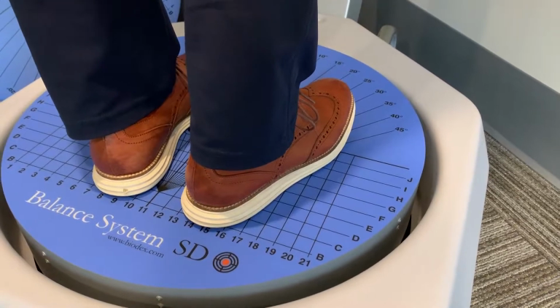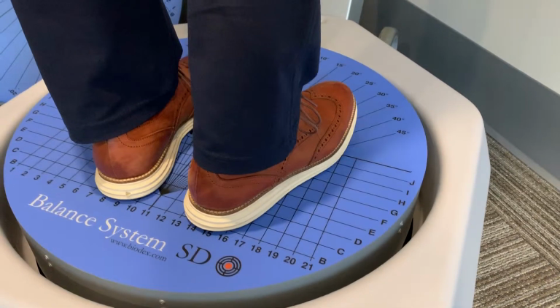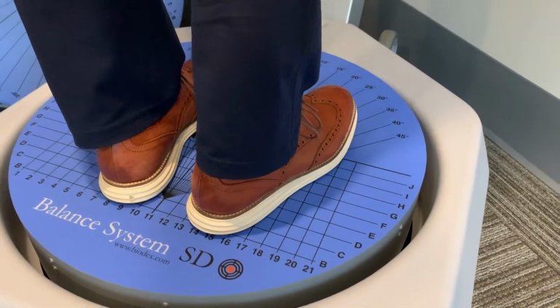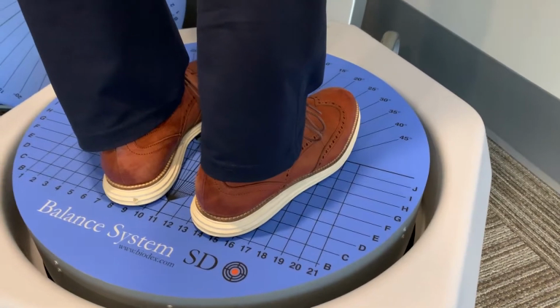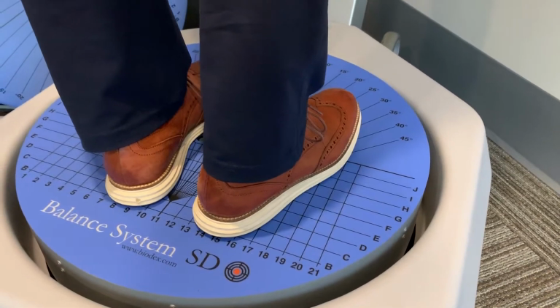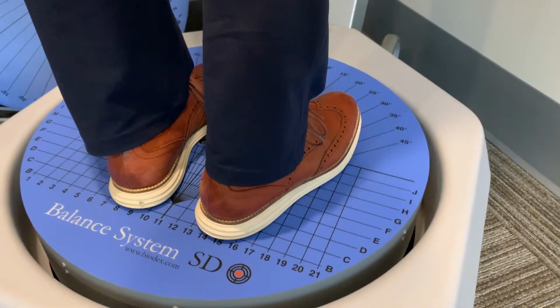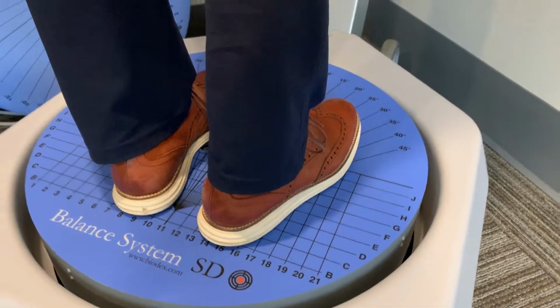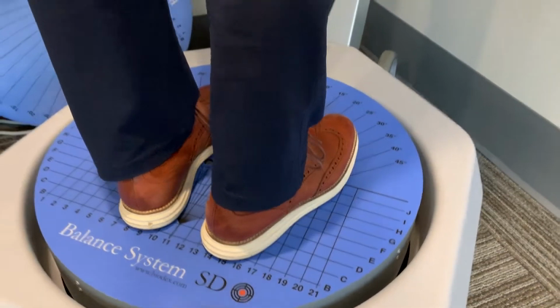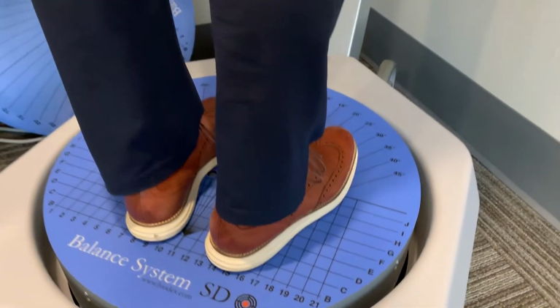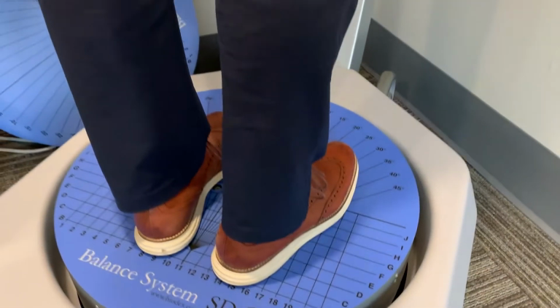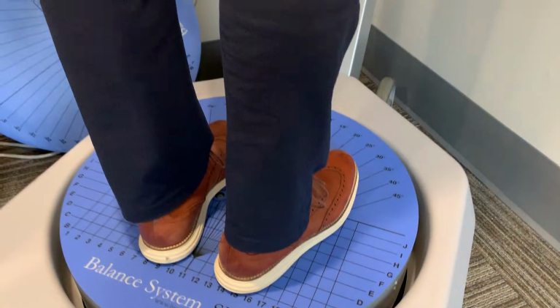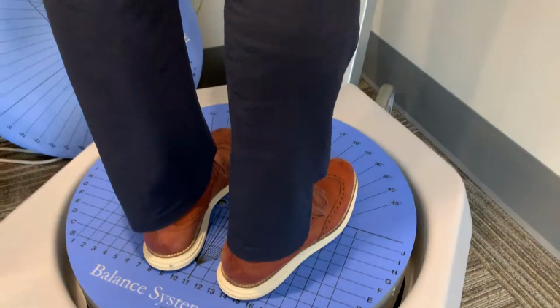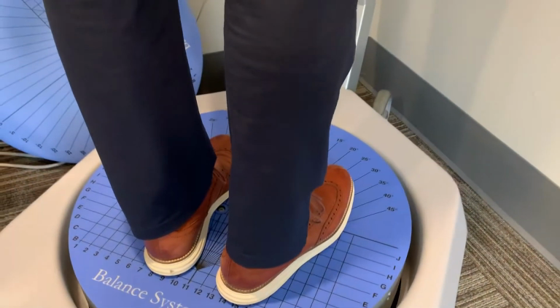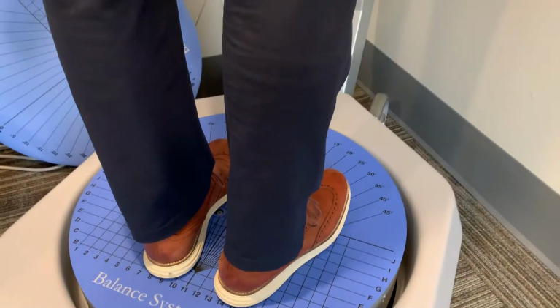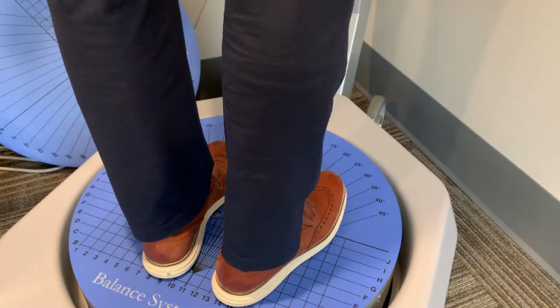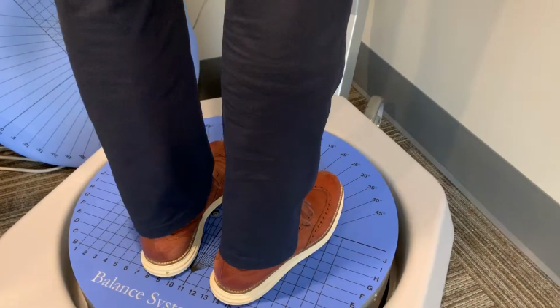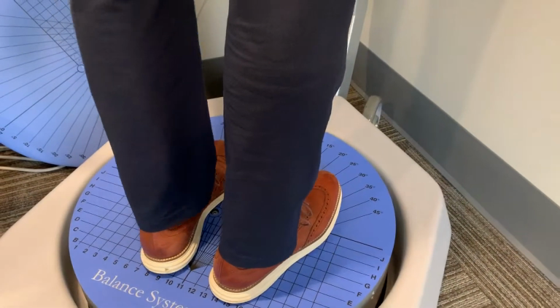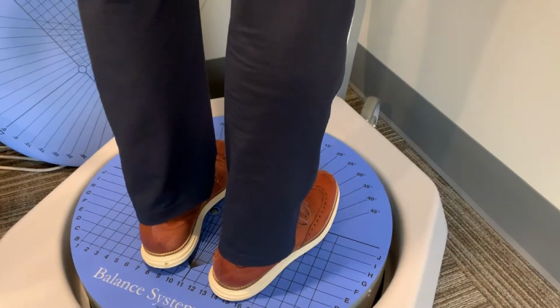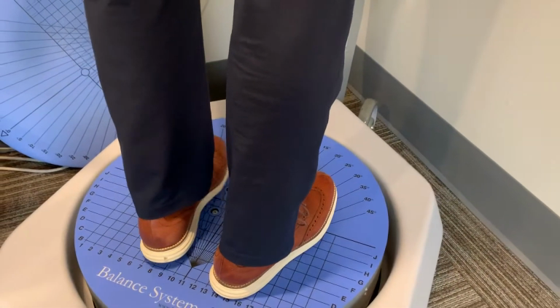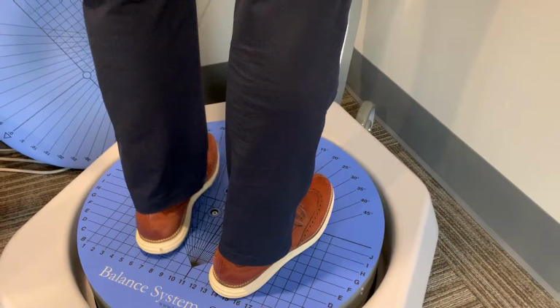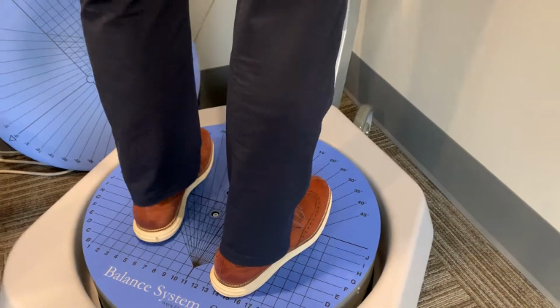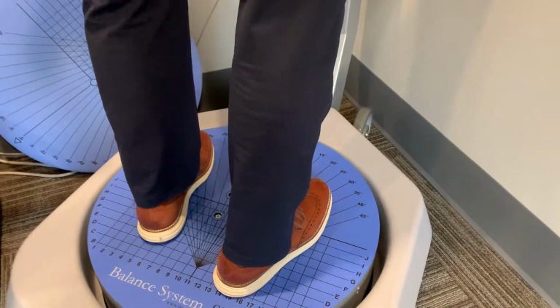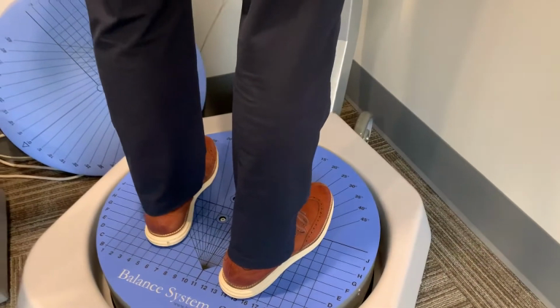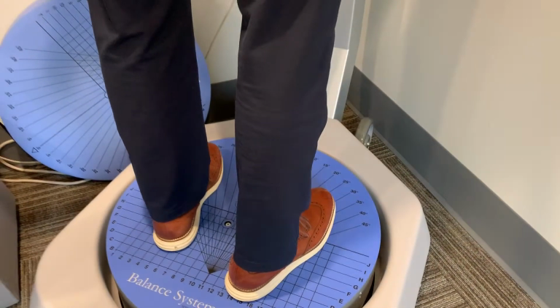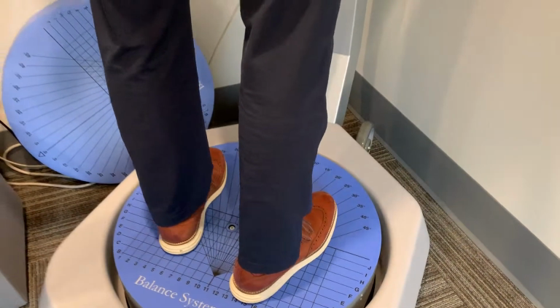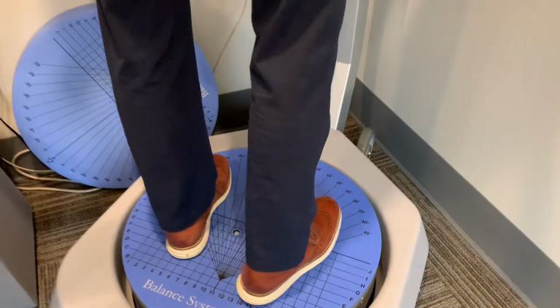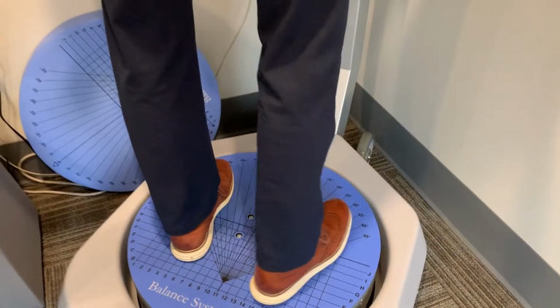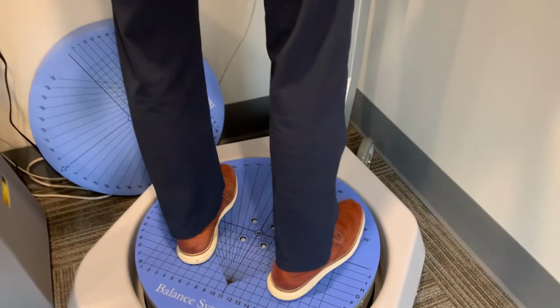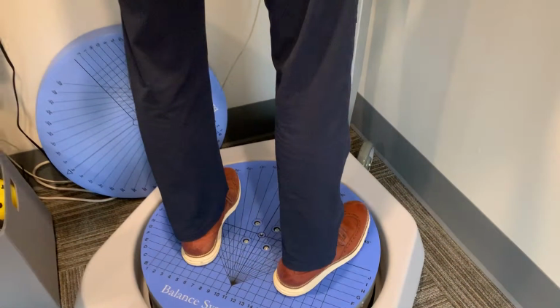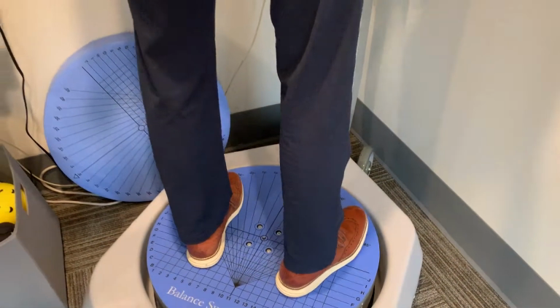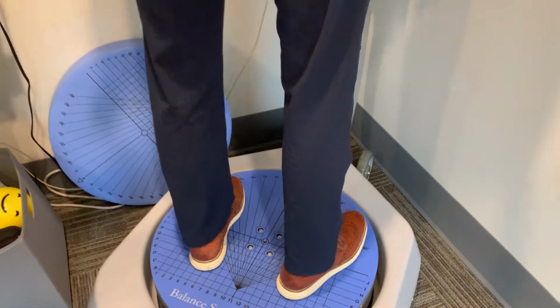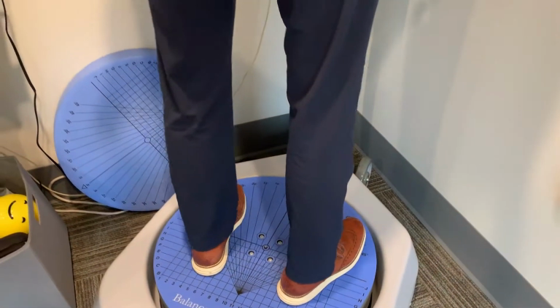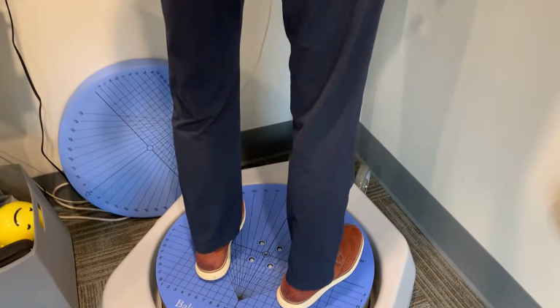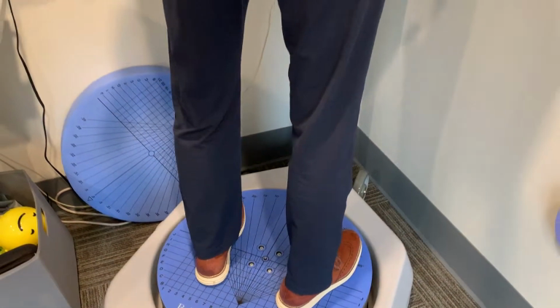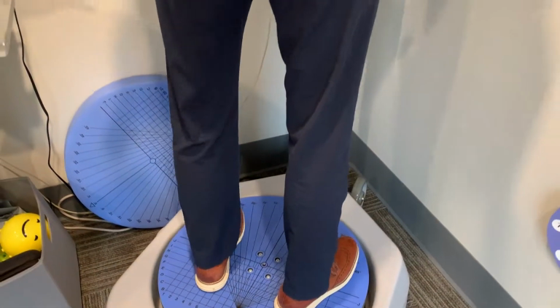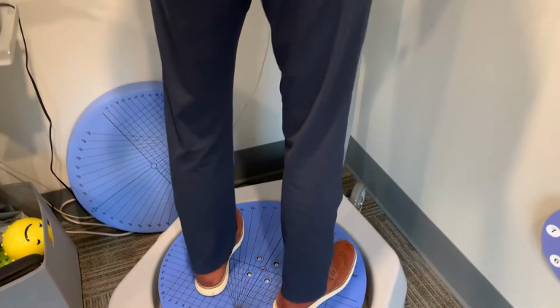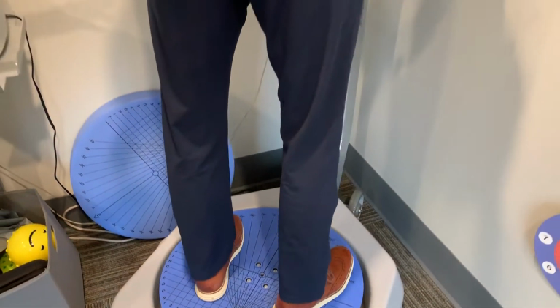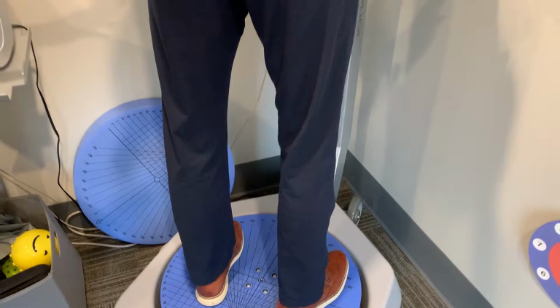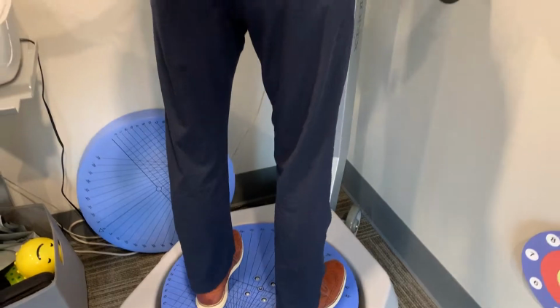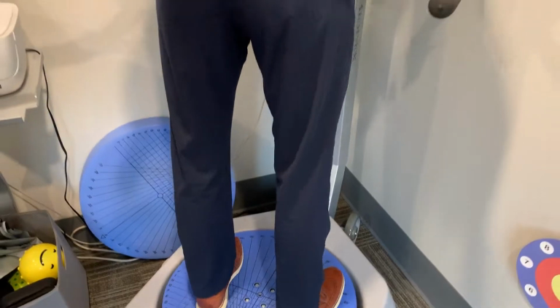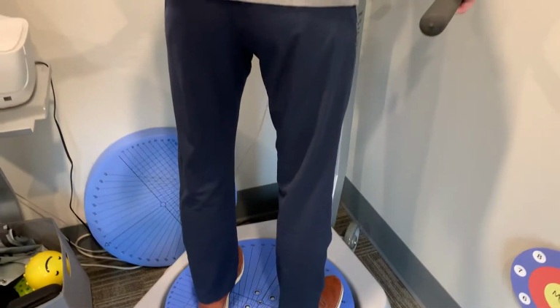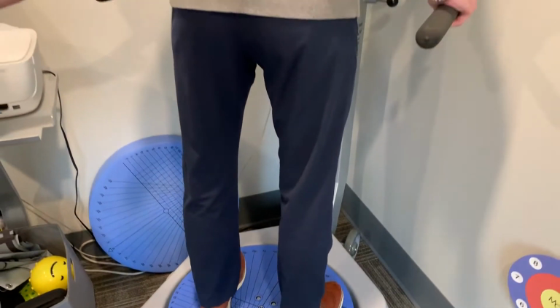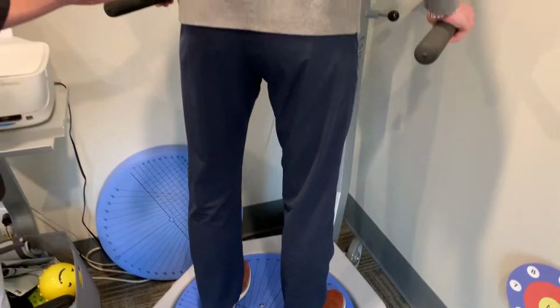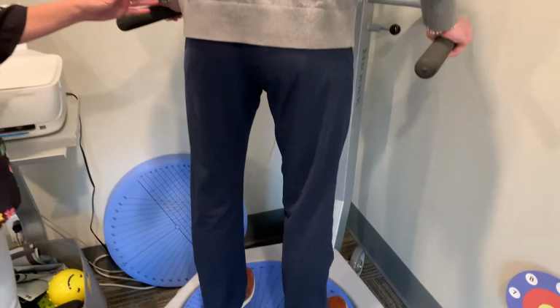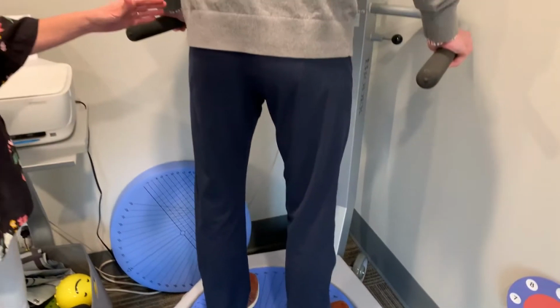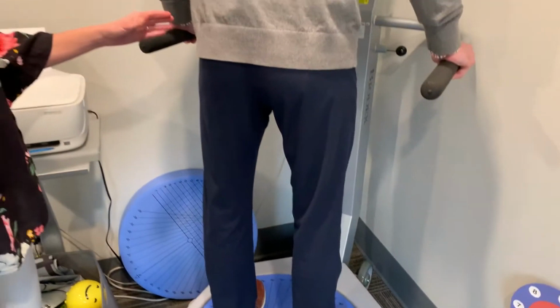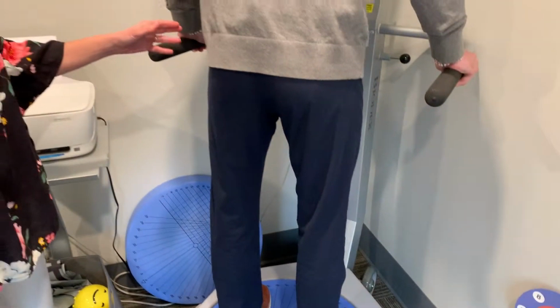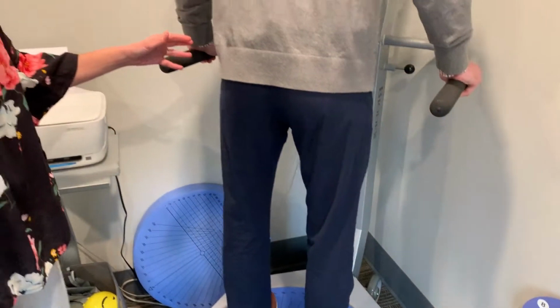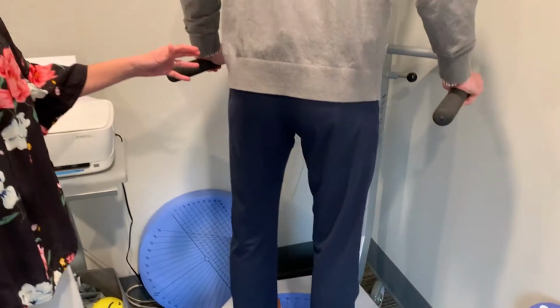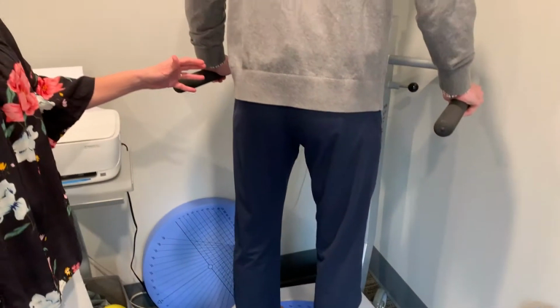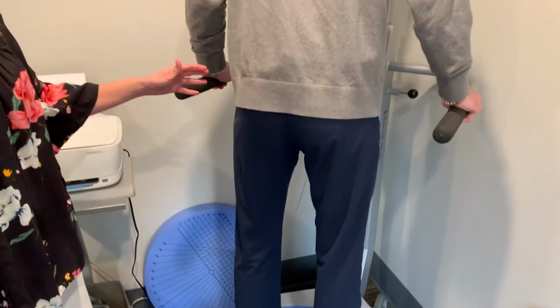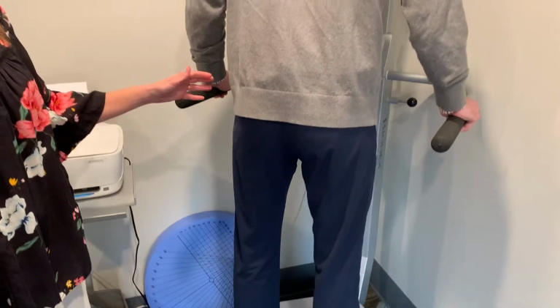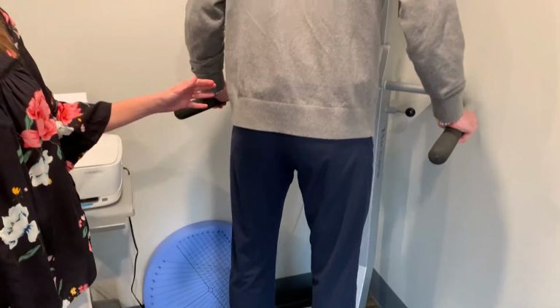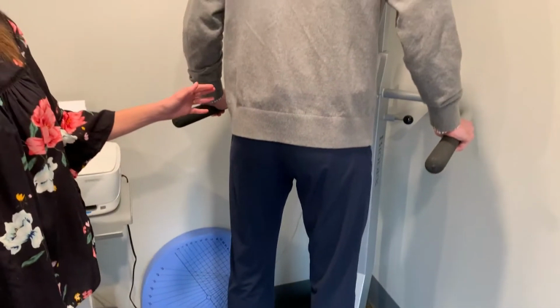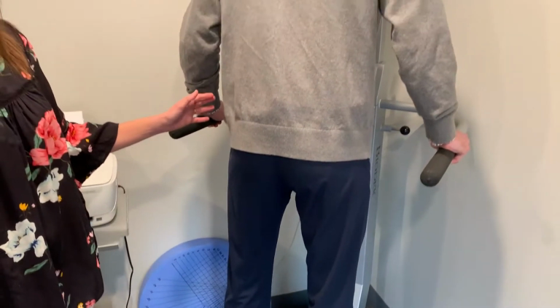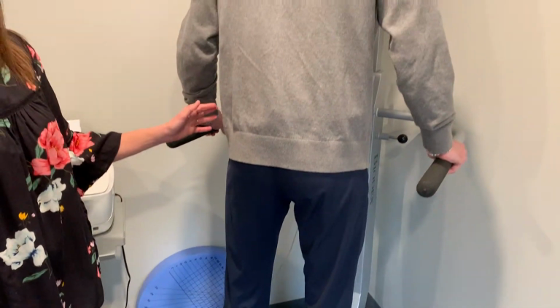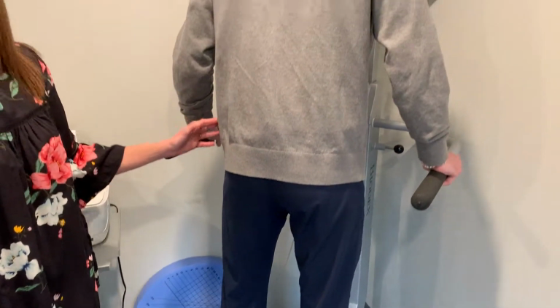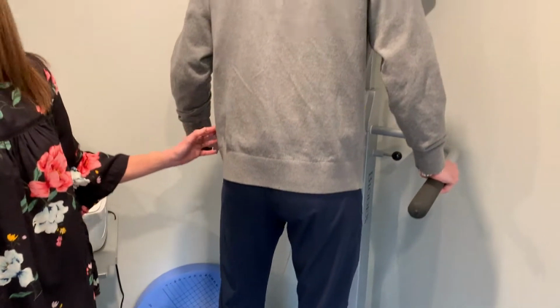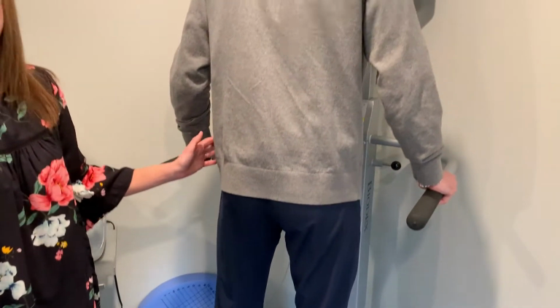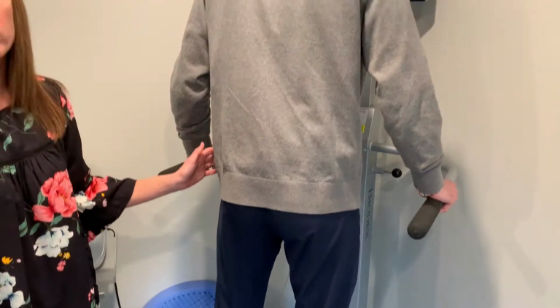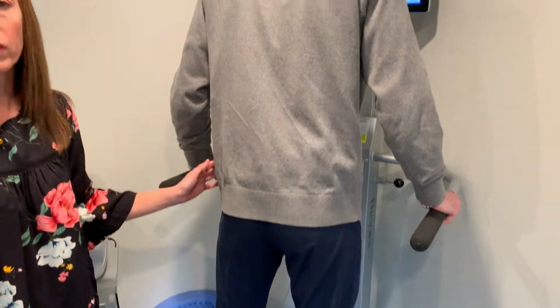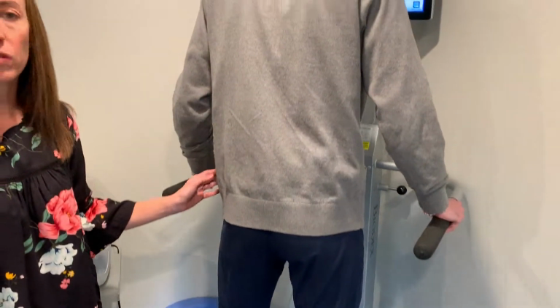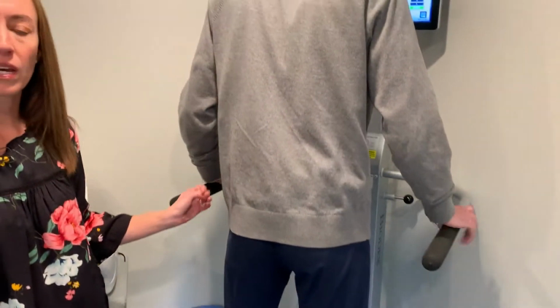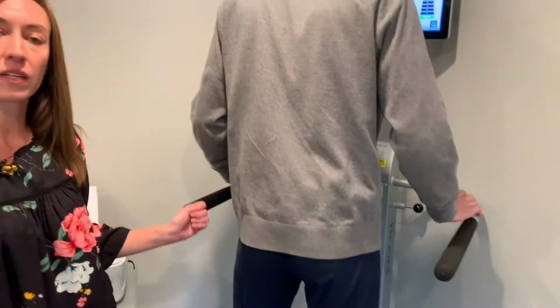Make sure your feet are about hip distance apart, and in the middle of that solid black line there — the horizontal line.